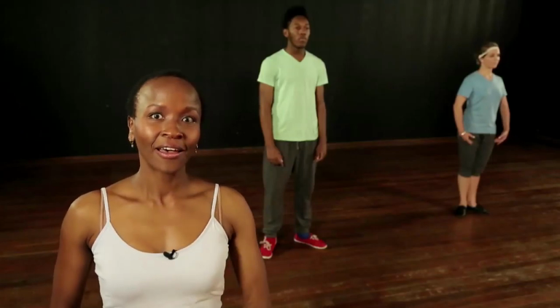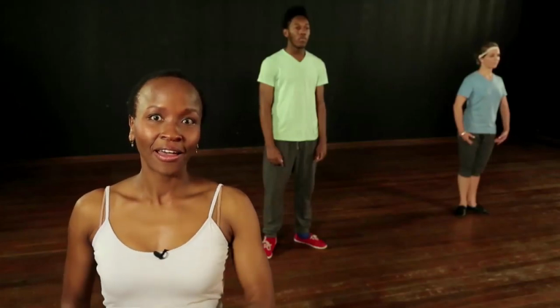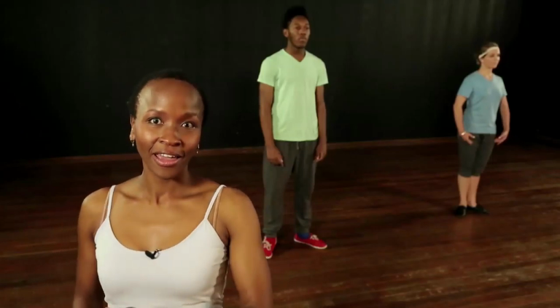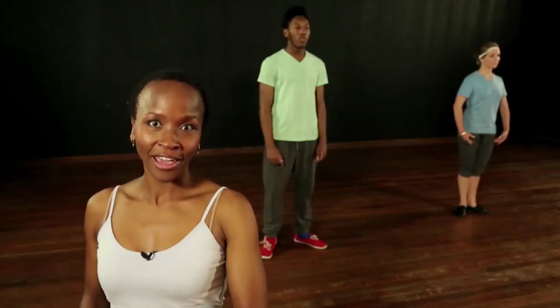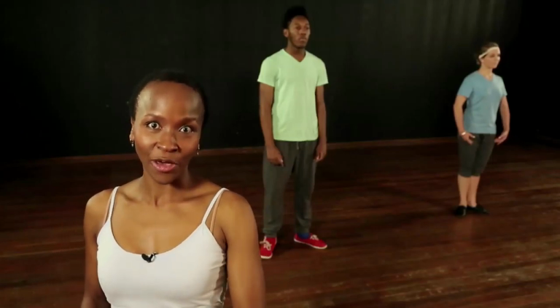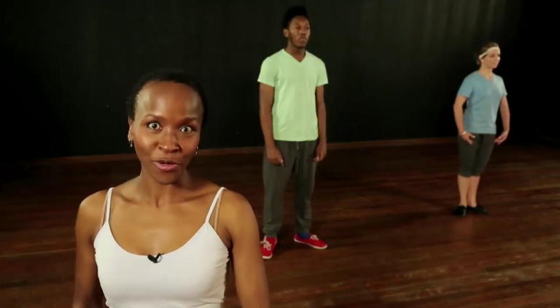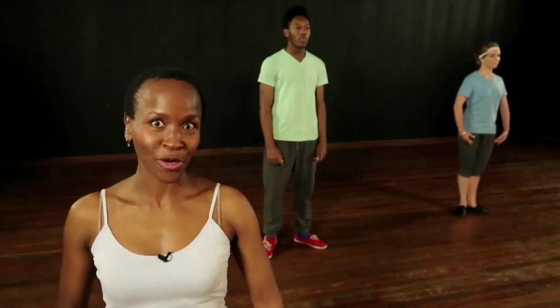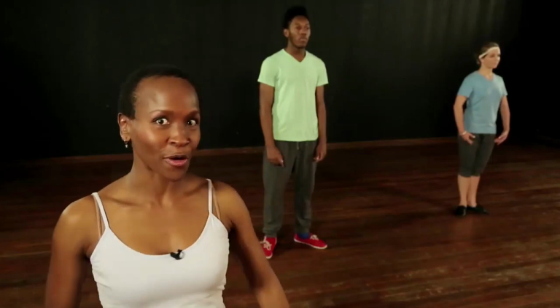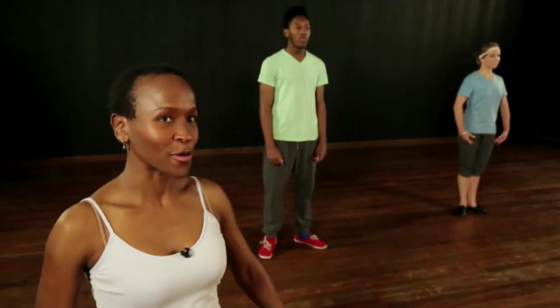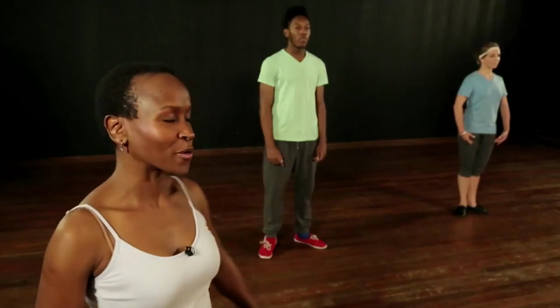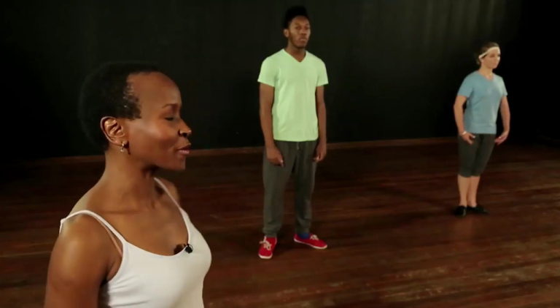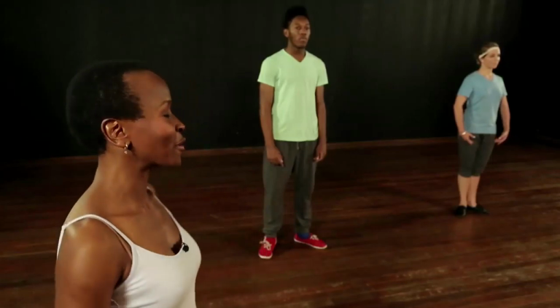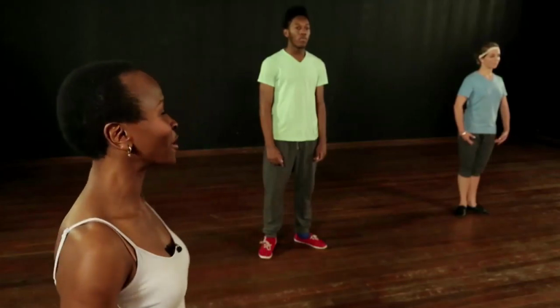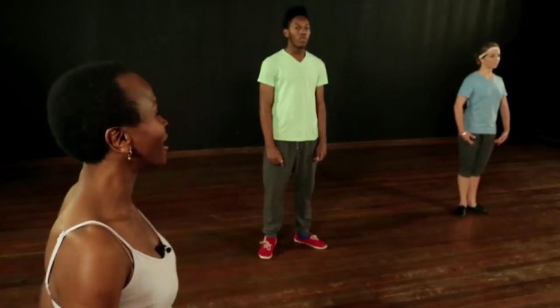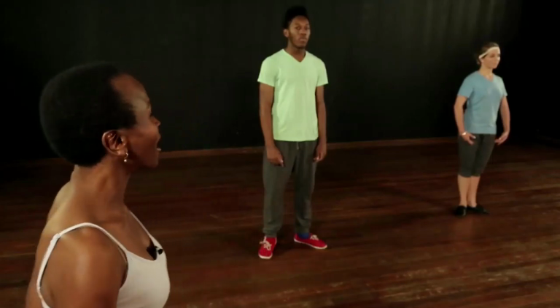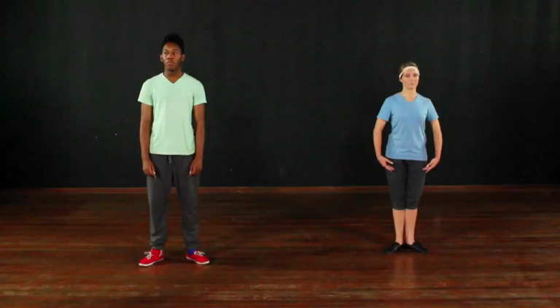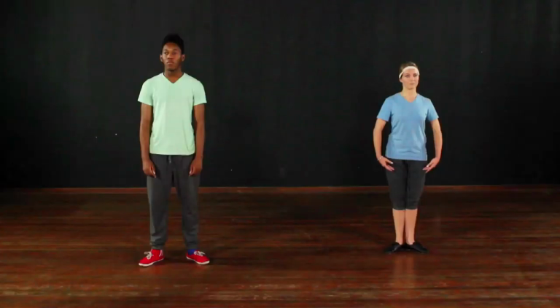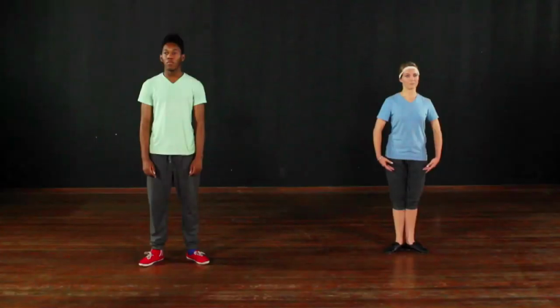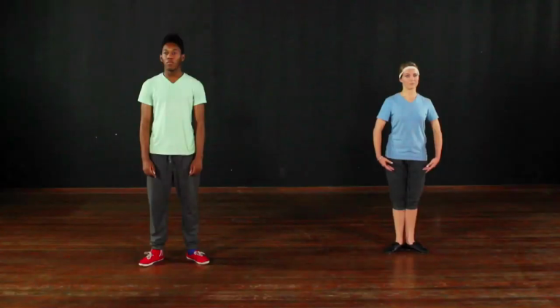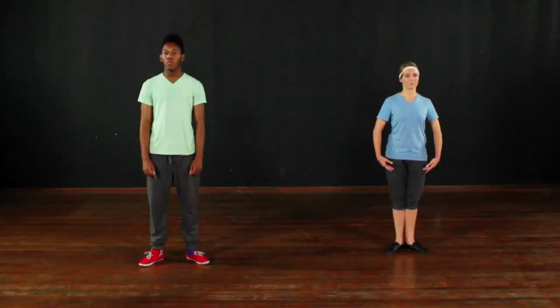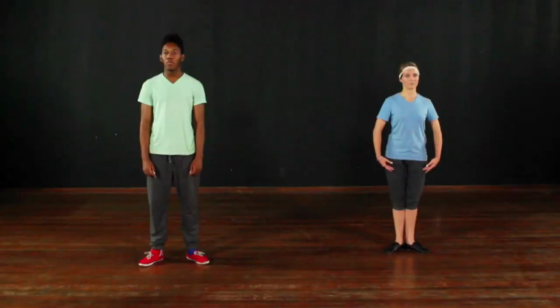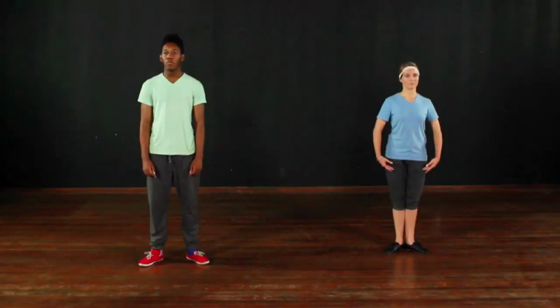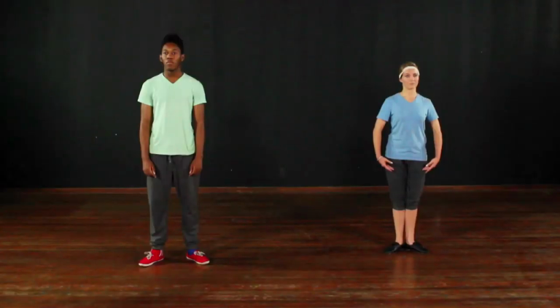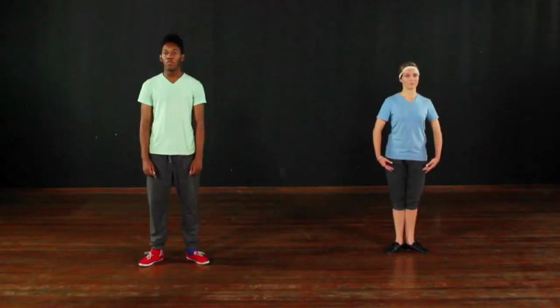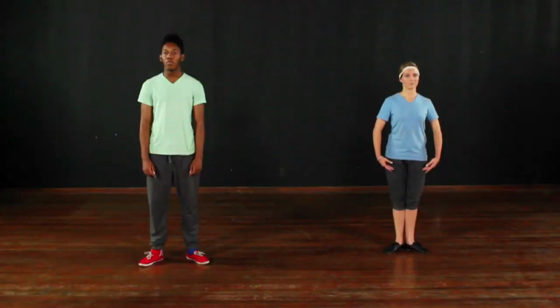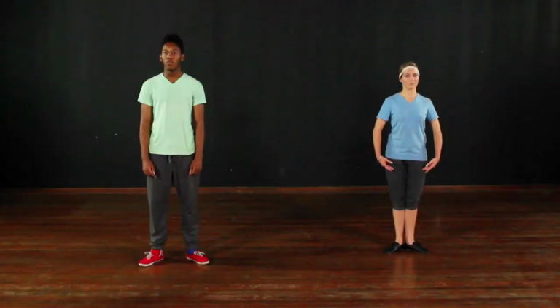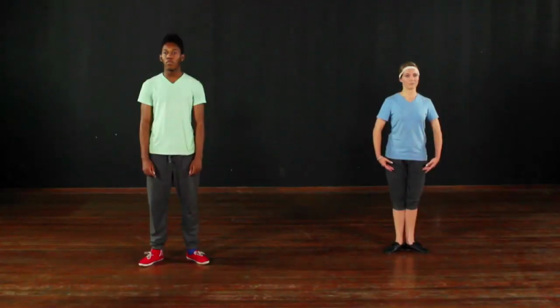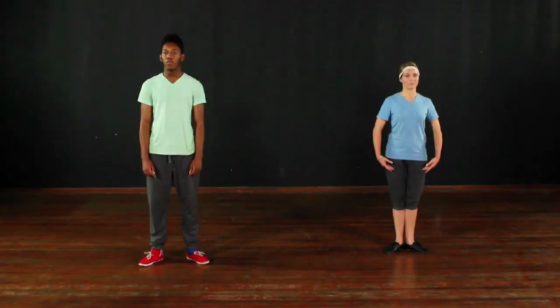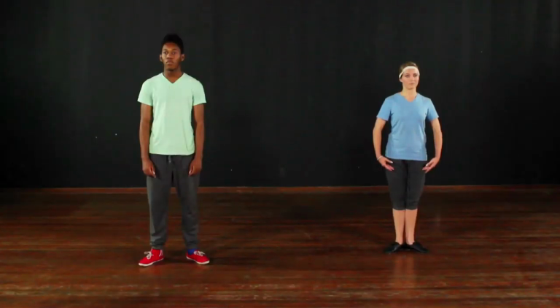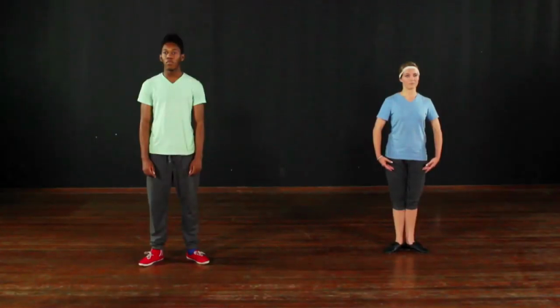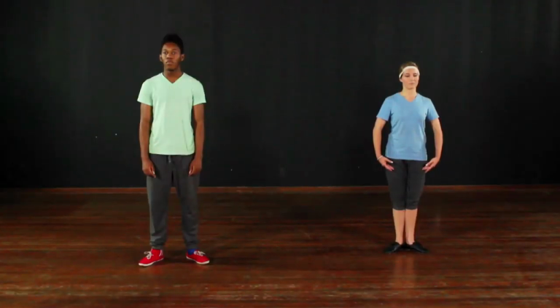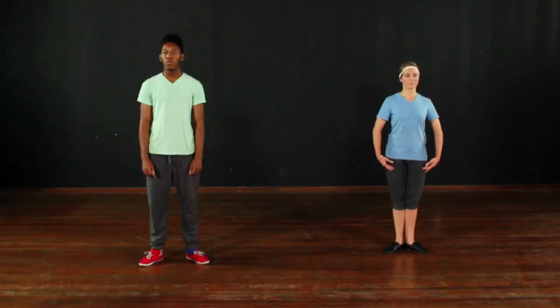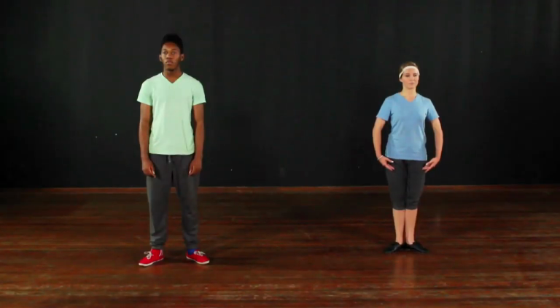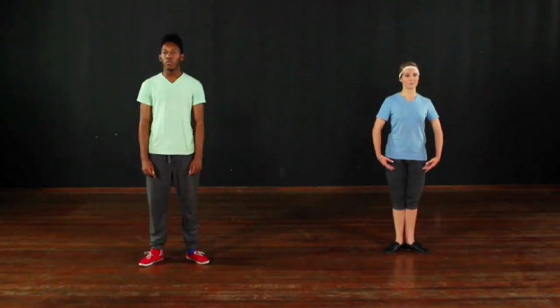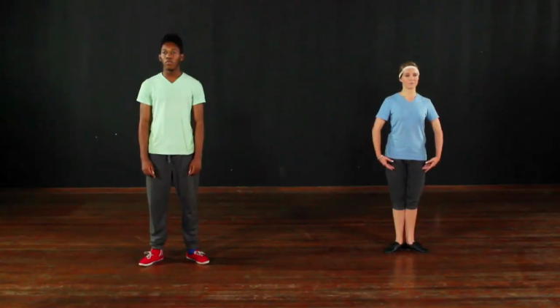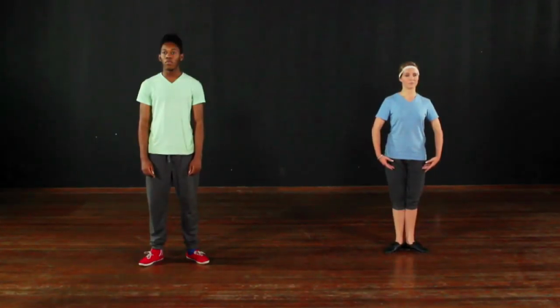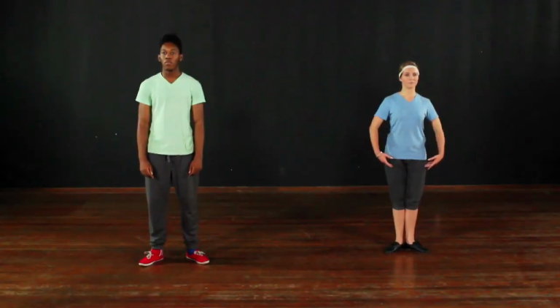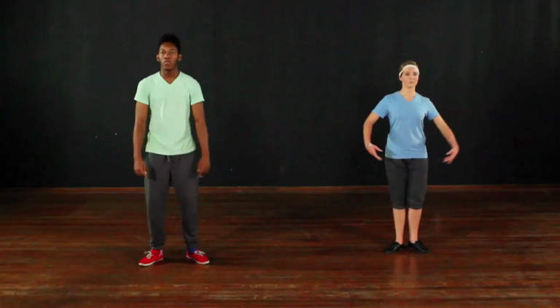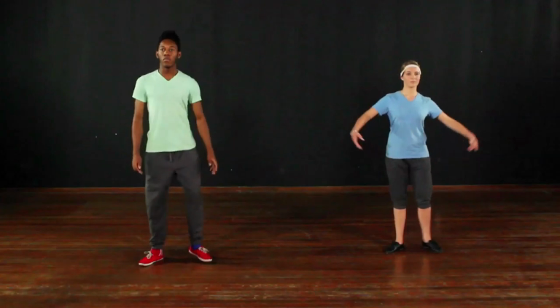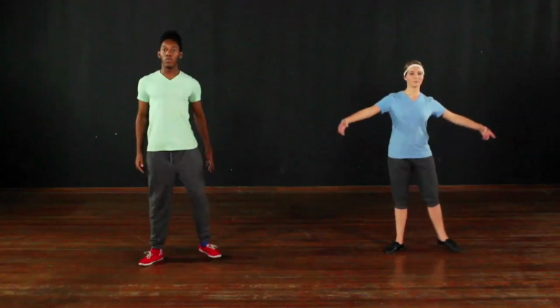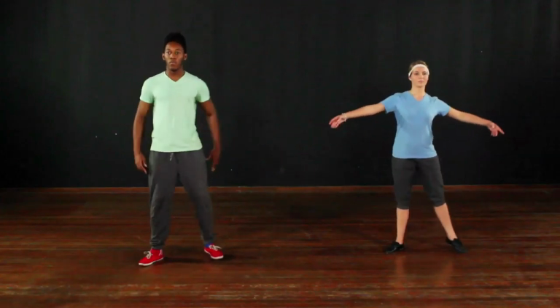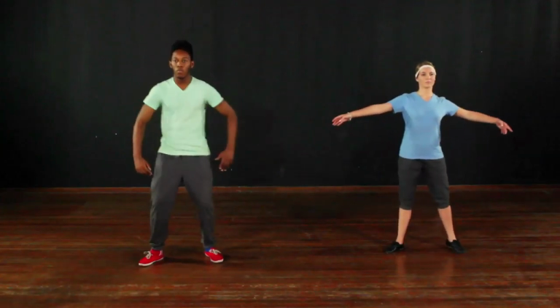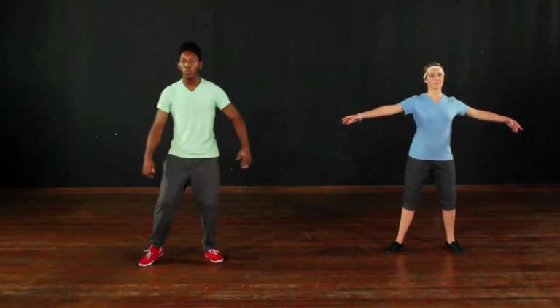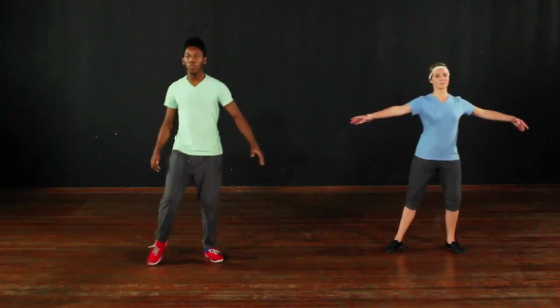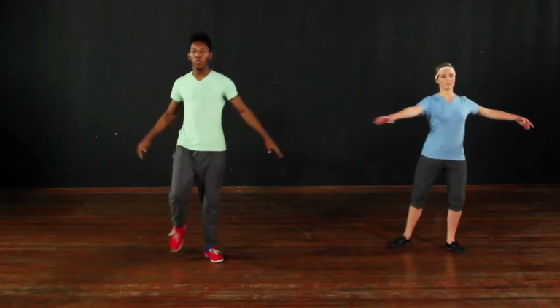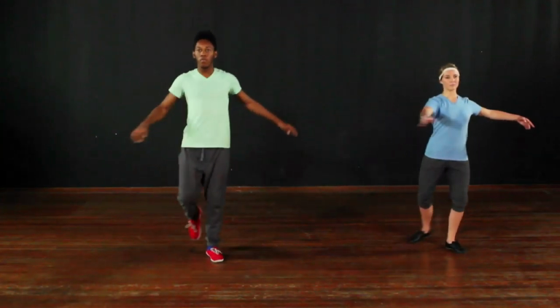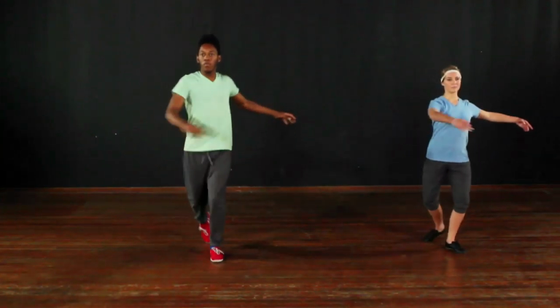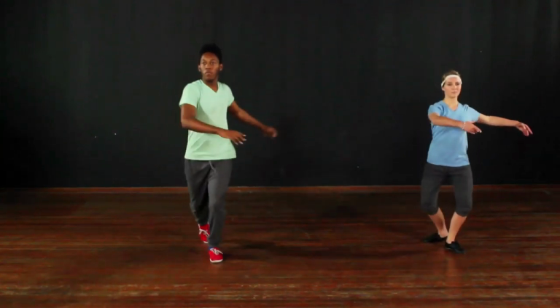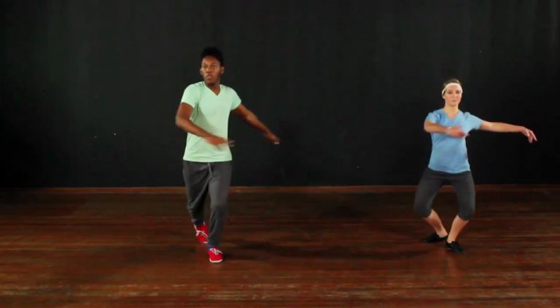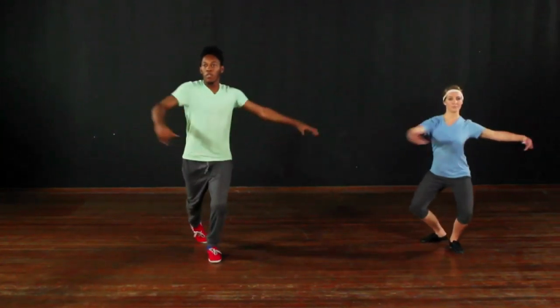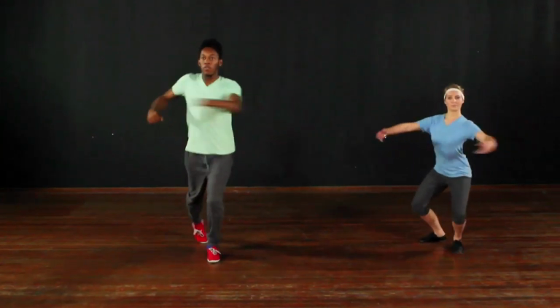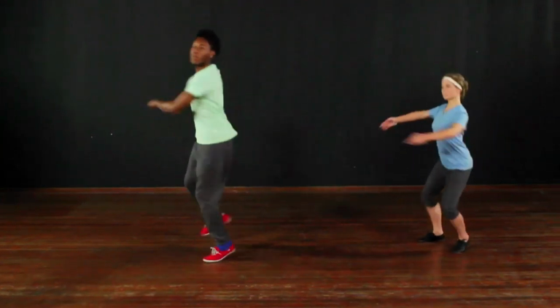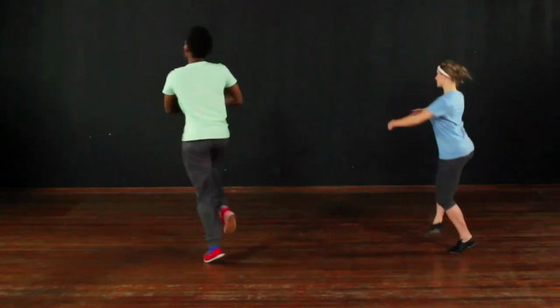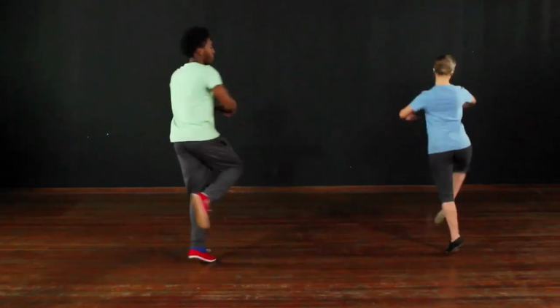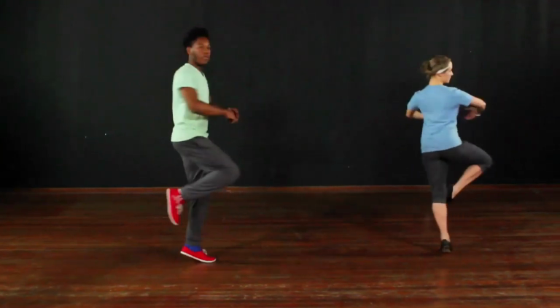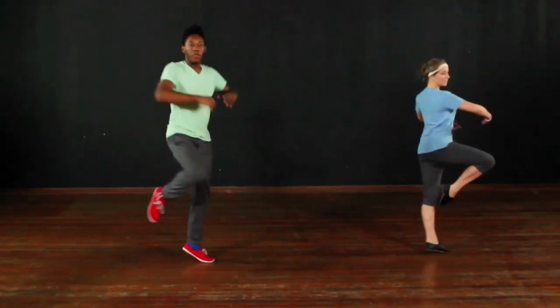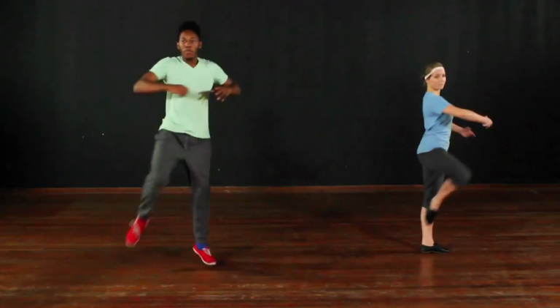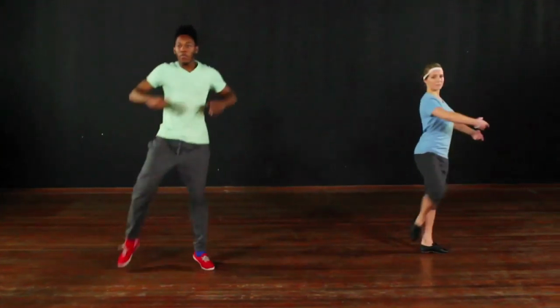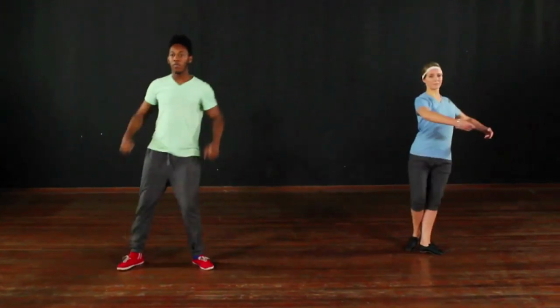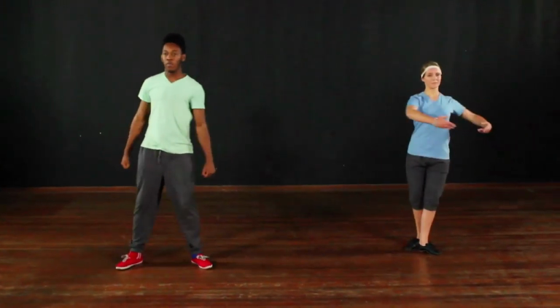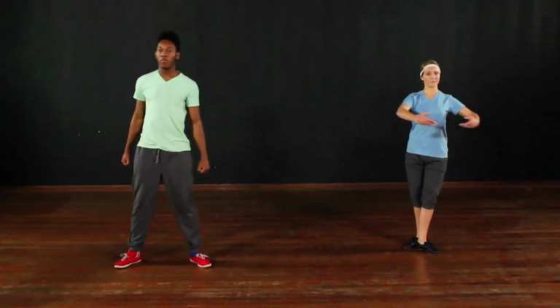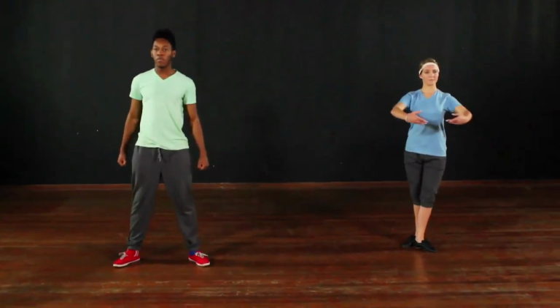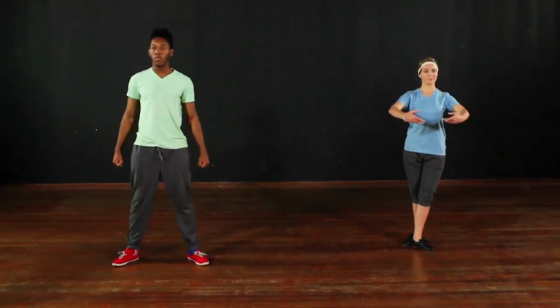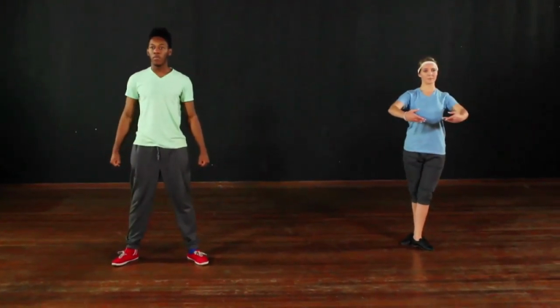Here we go. One, two, three, four, five, six, seven, eight.